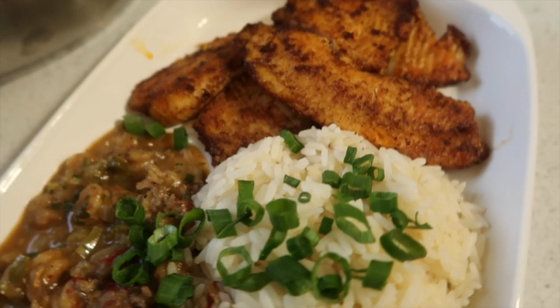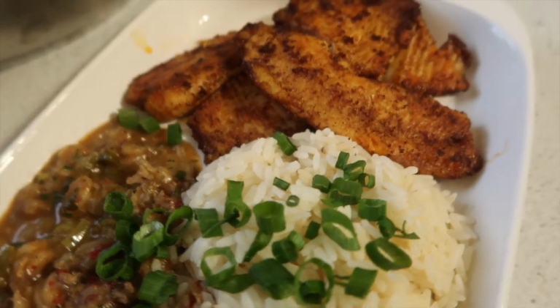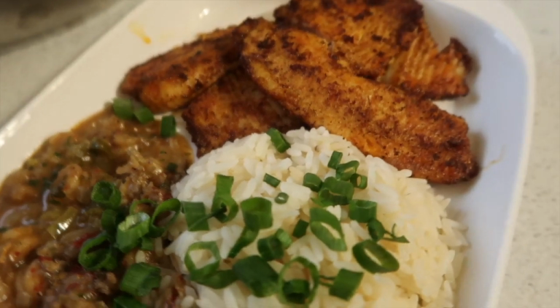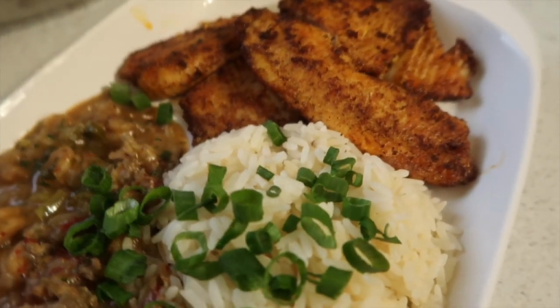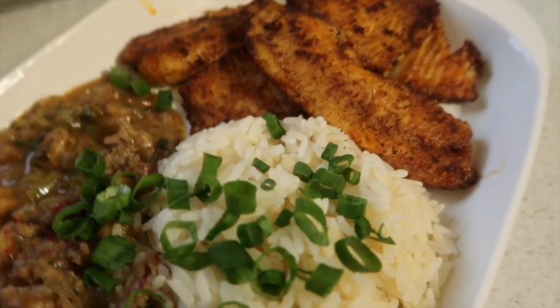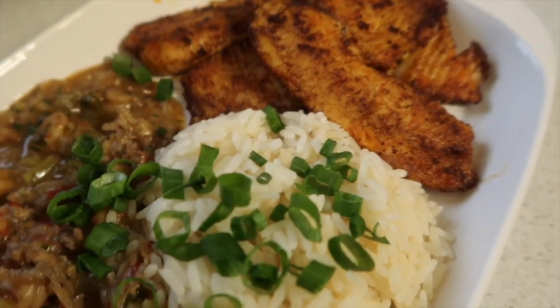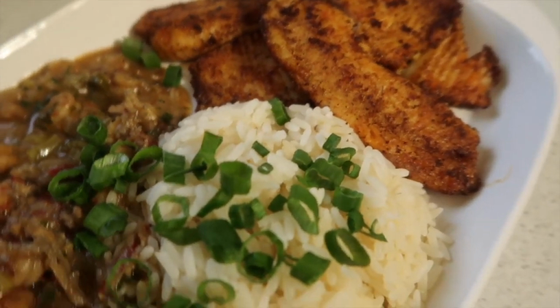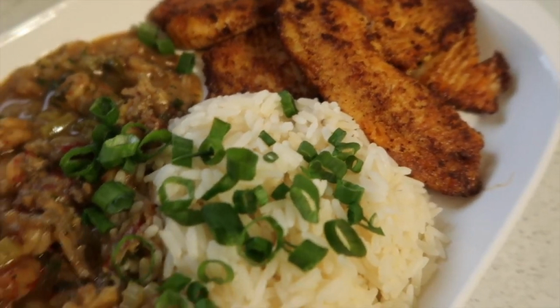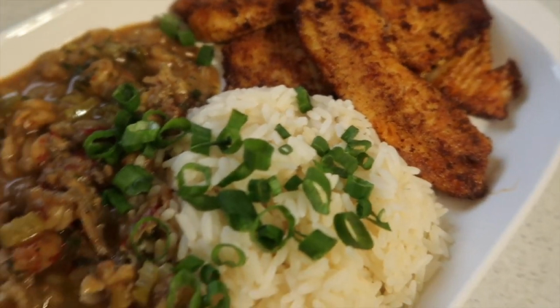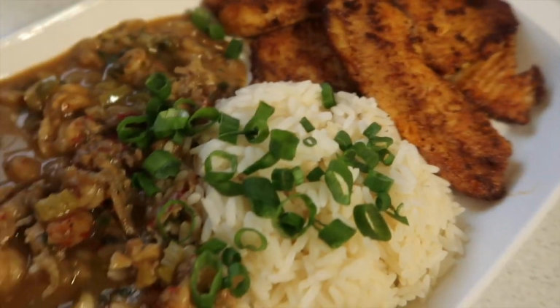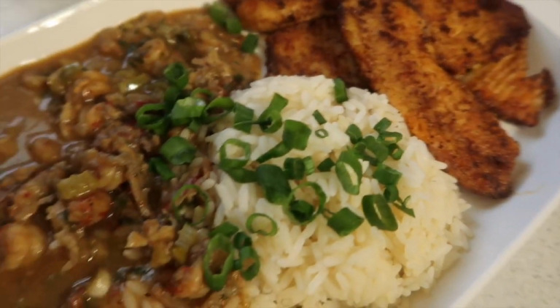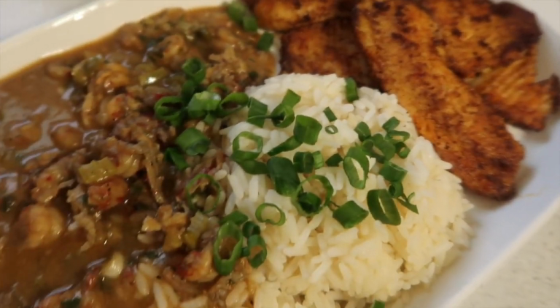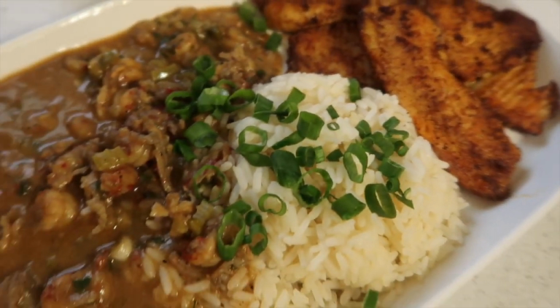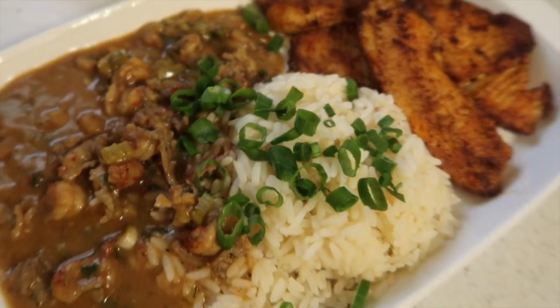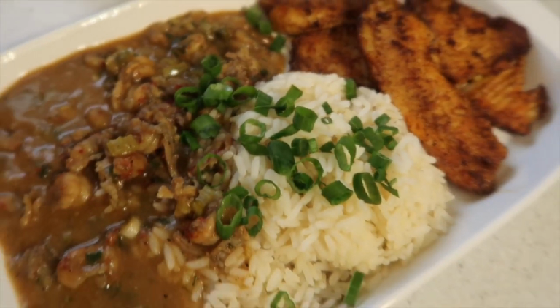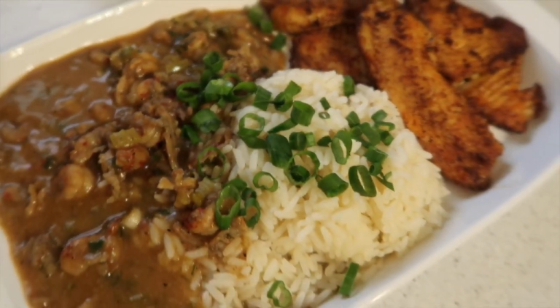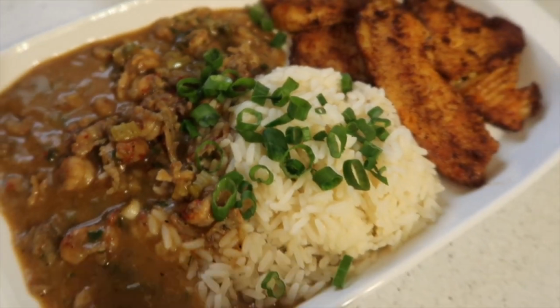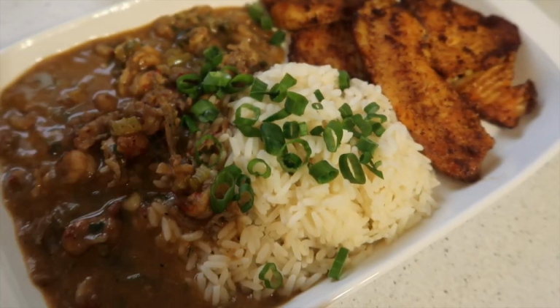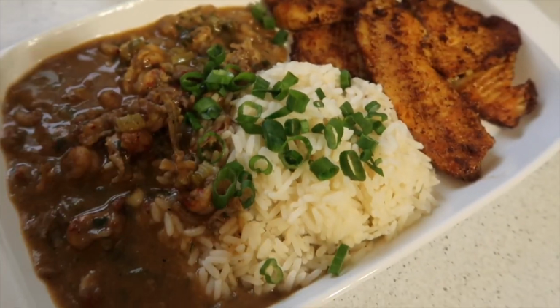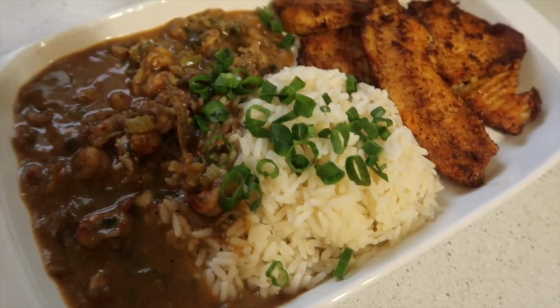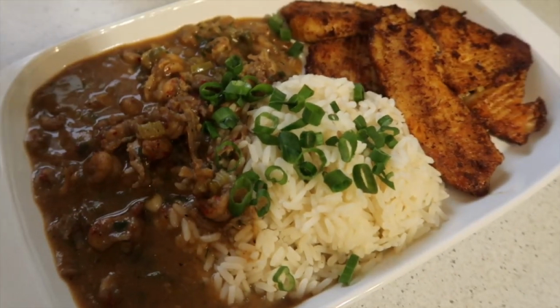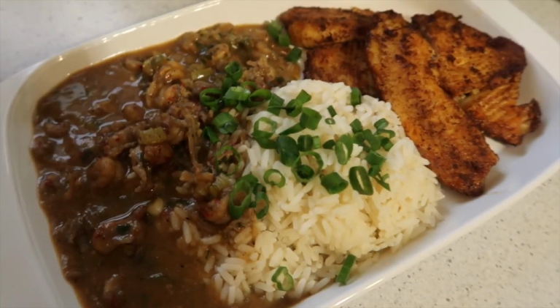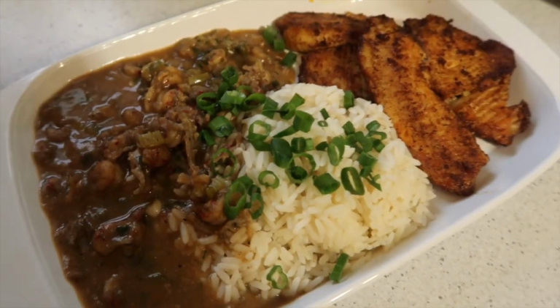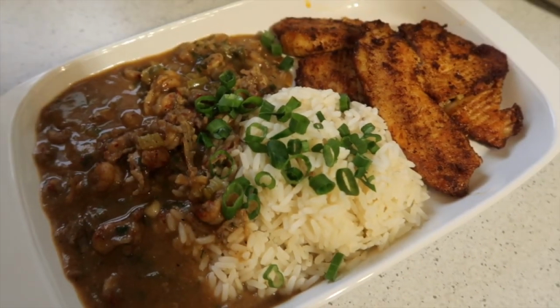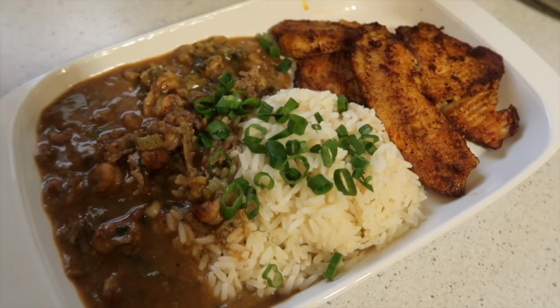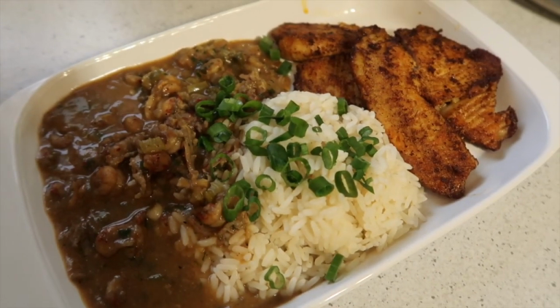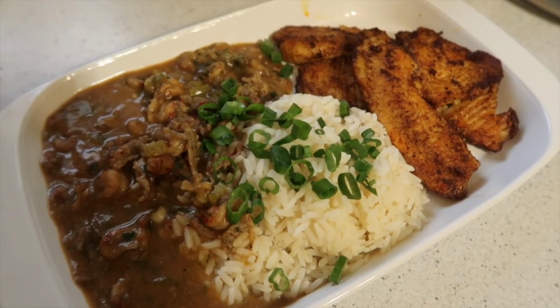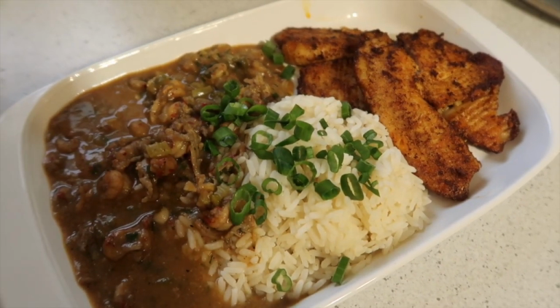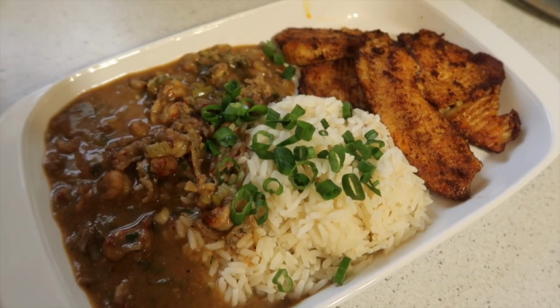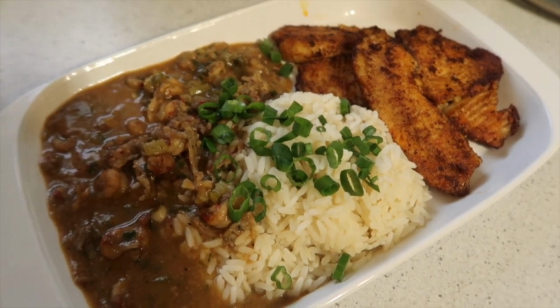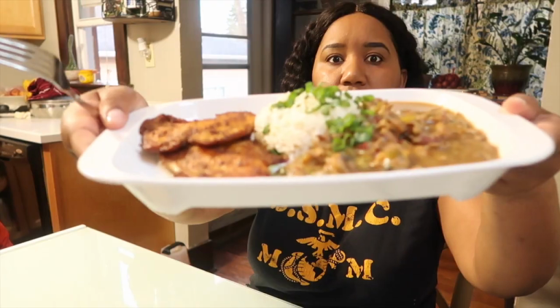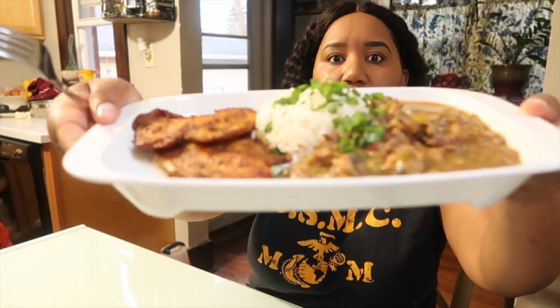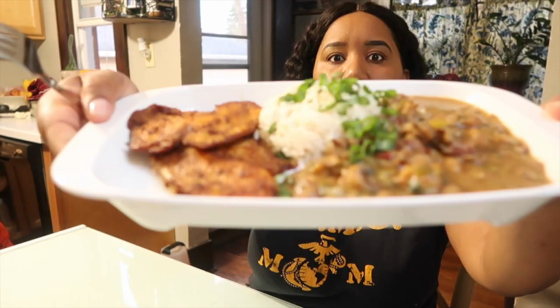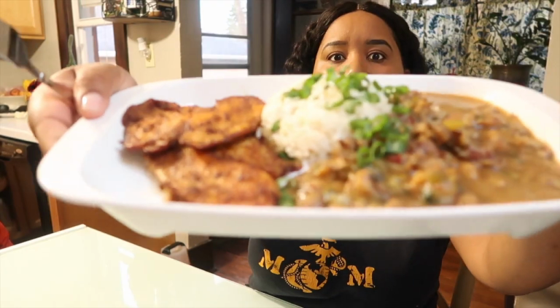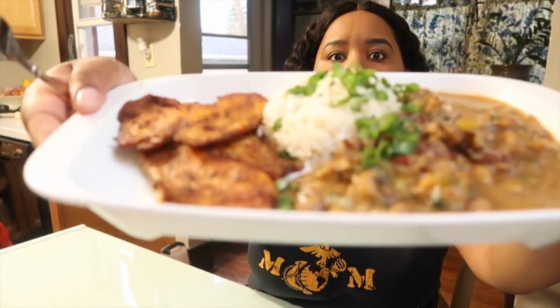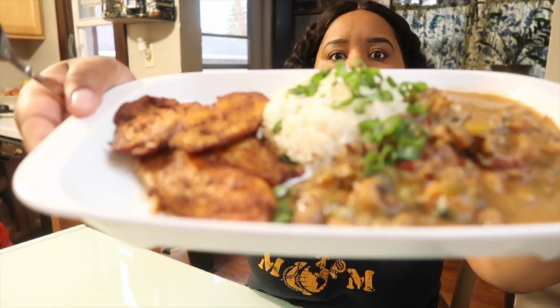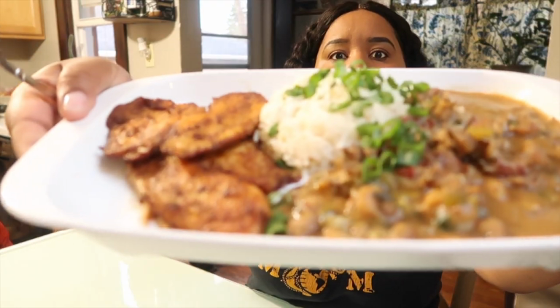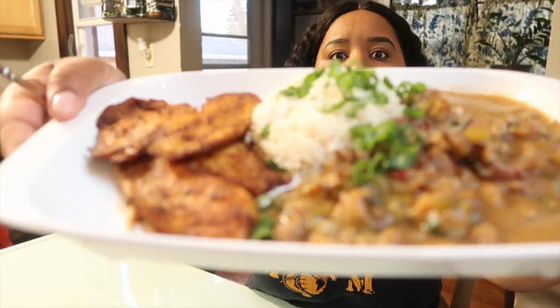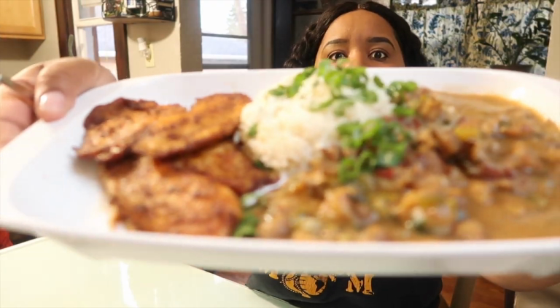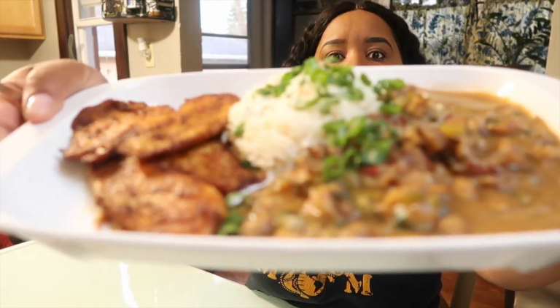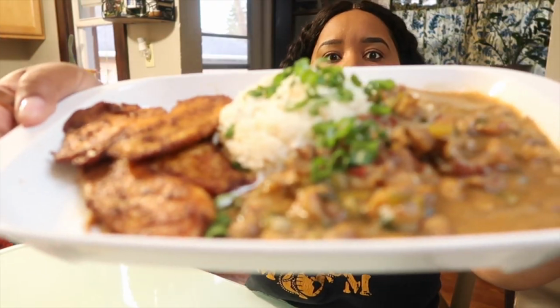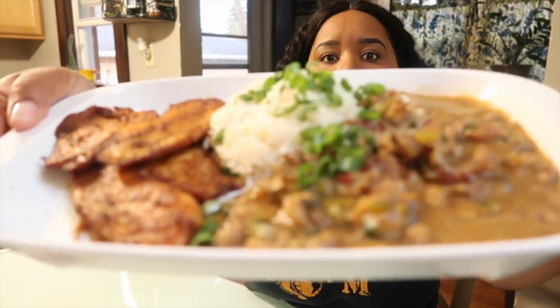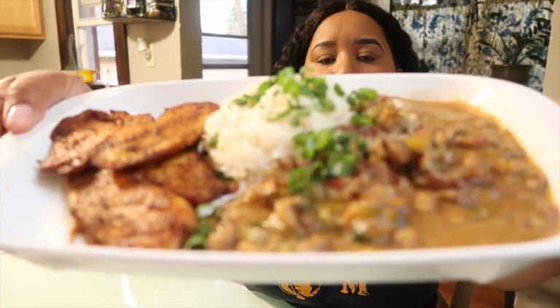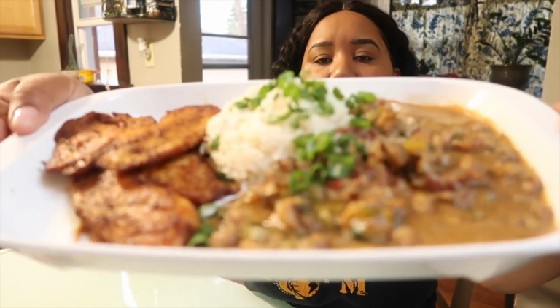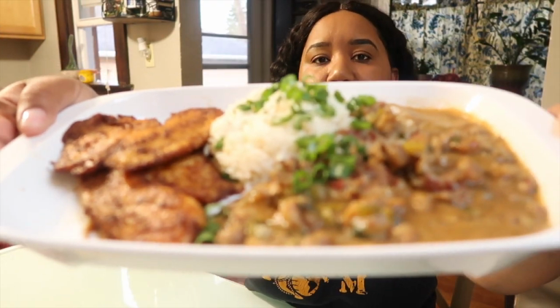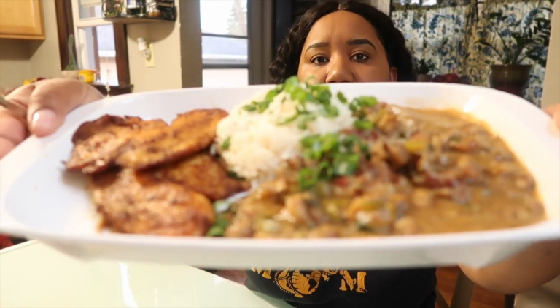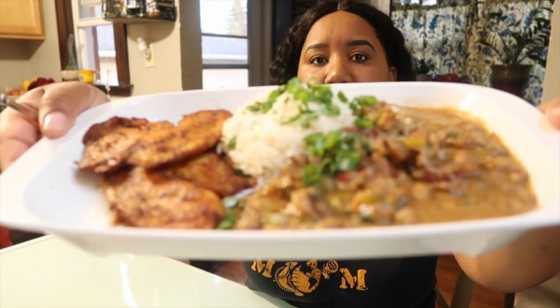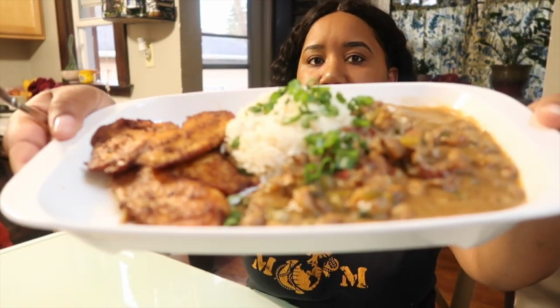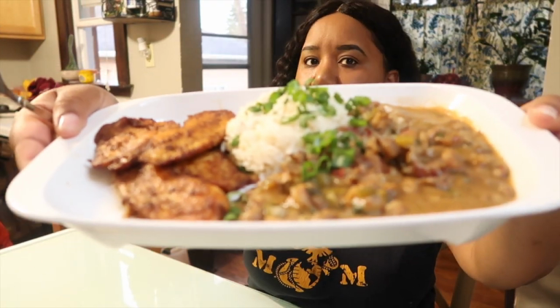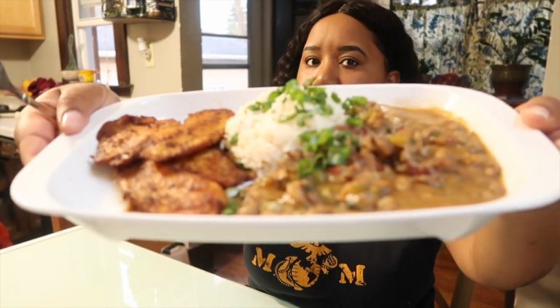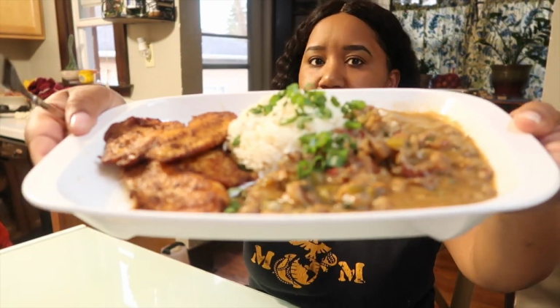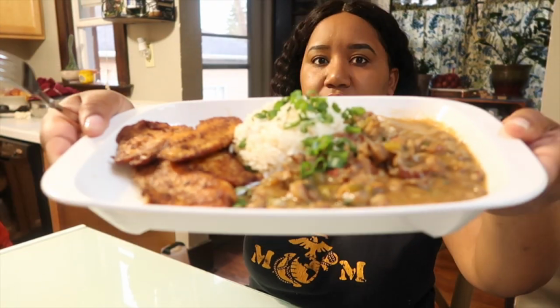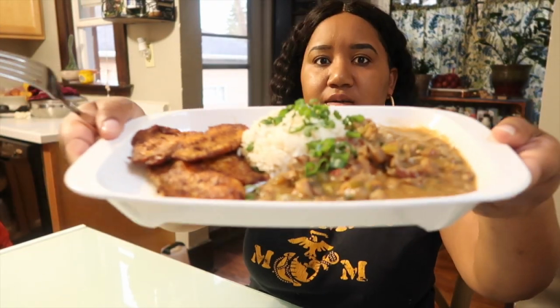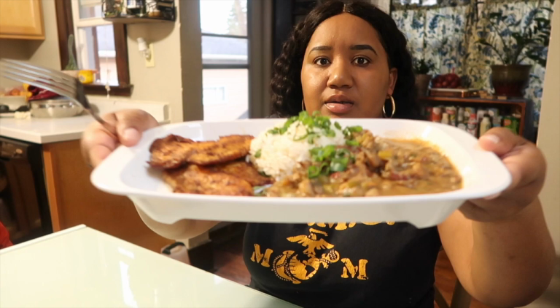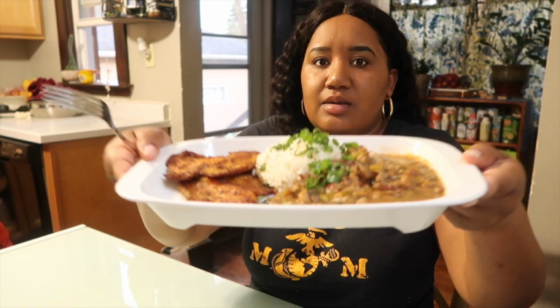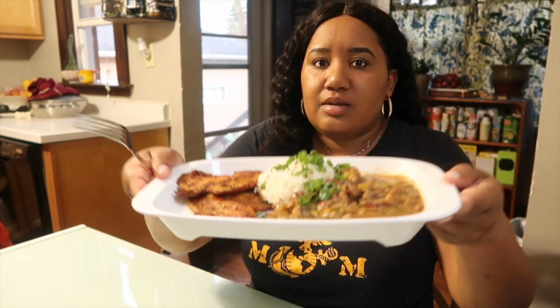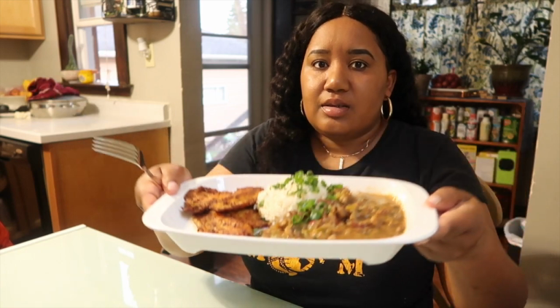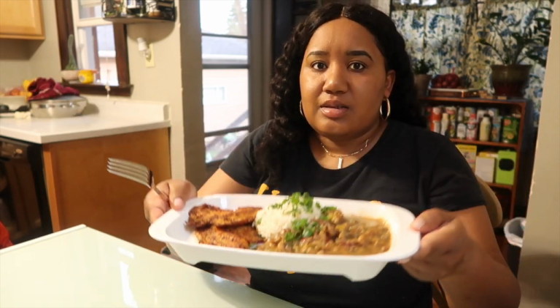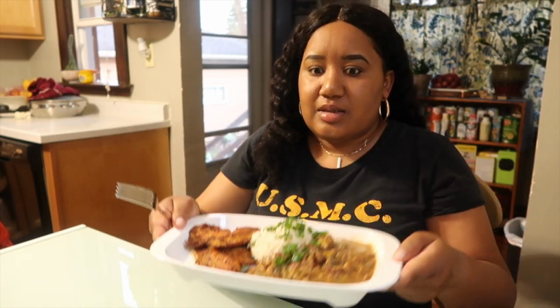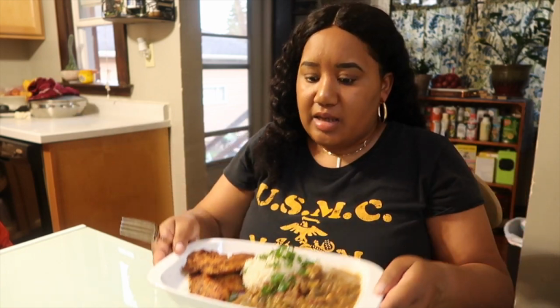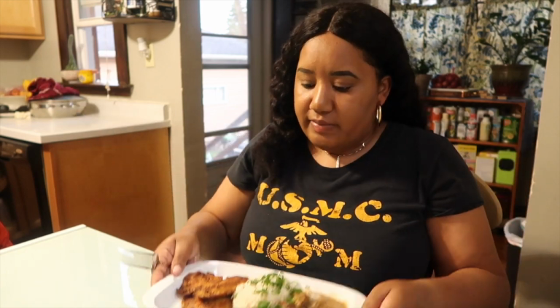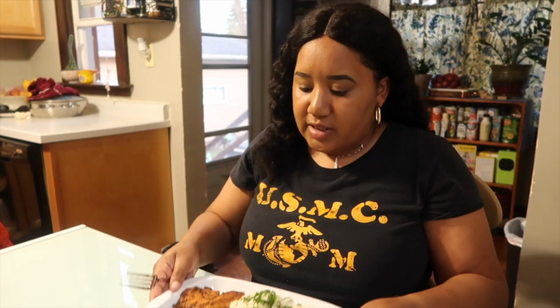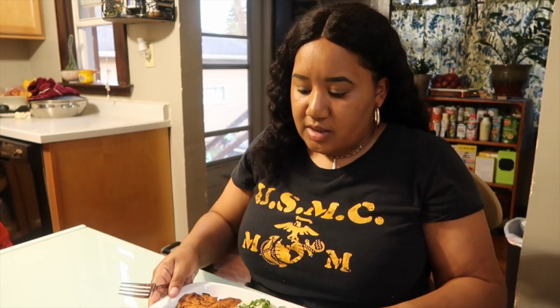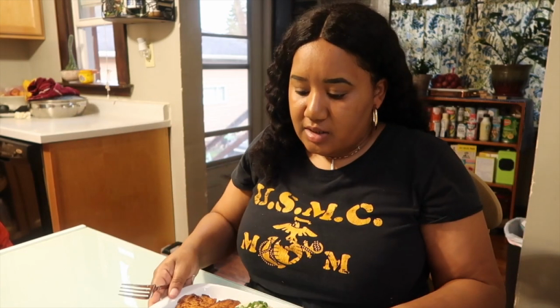Thank you Jesus for this meal. Let's eat. Yes, it's time to eat.